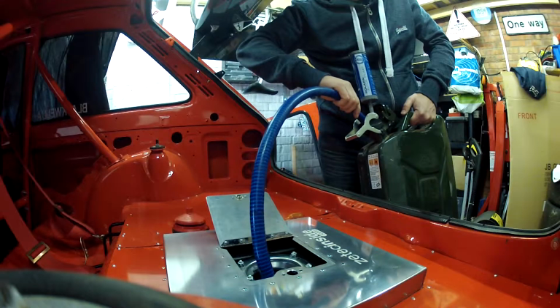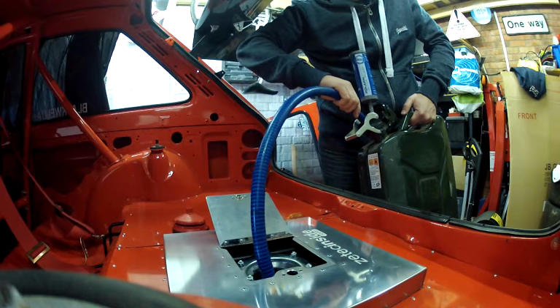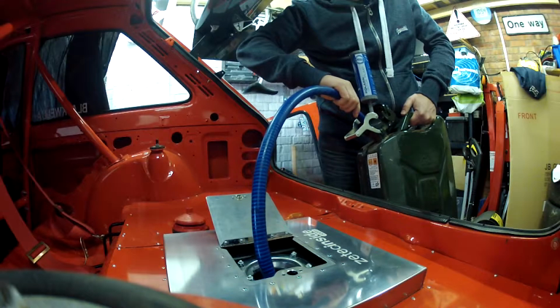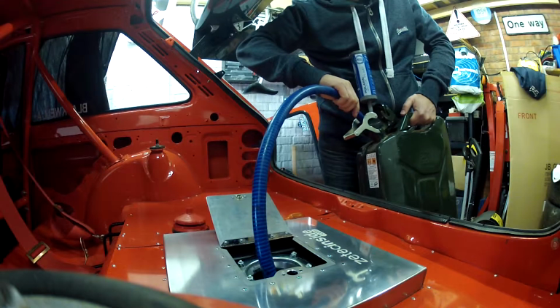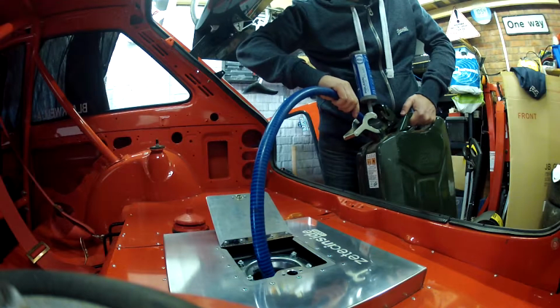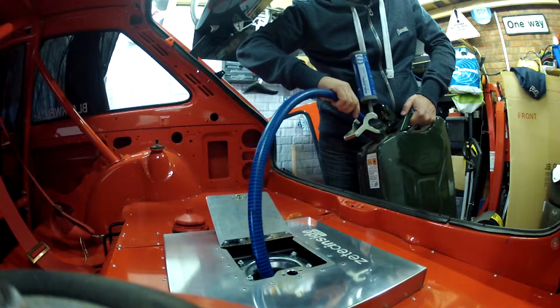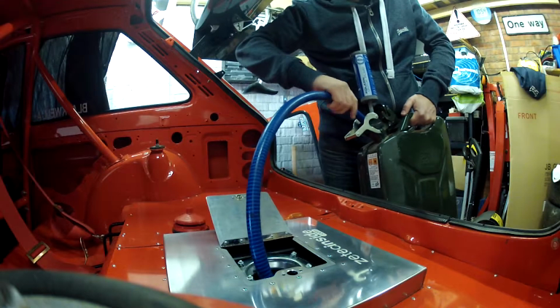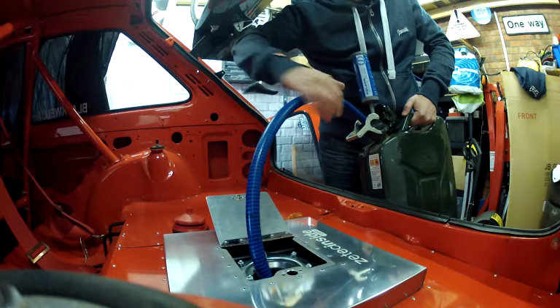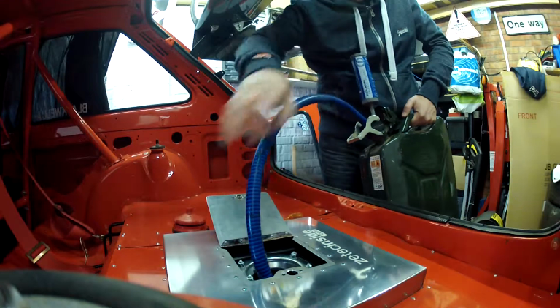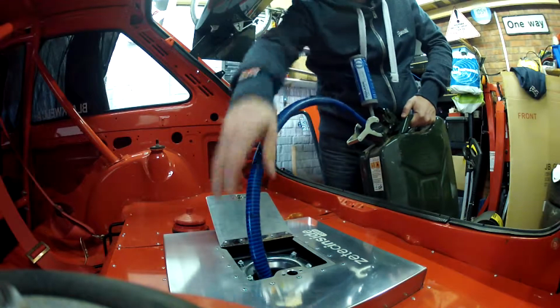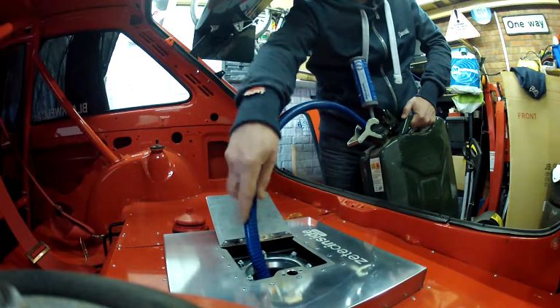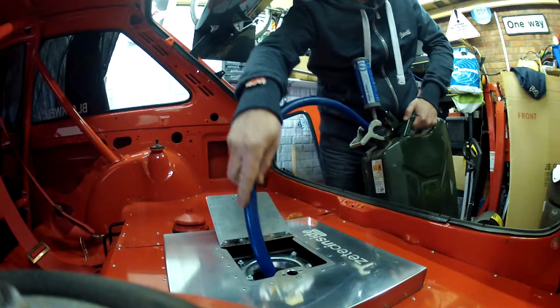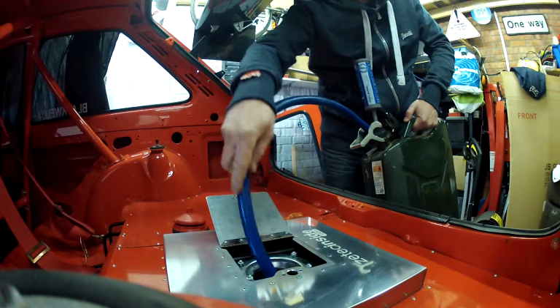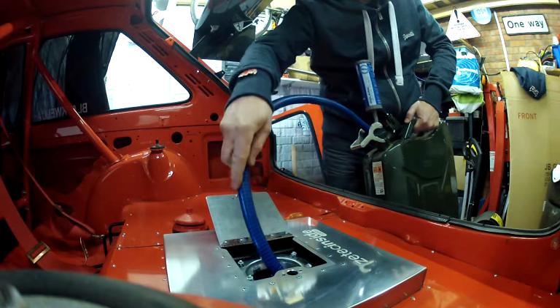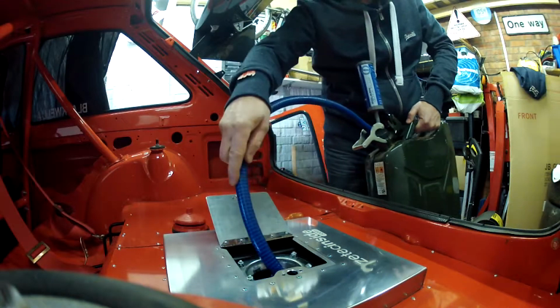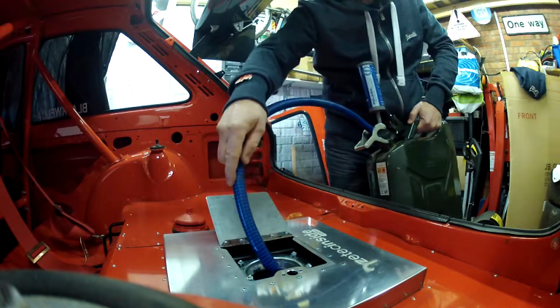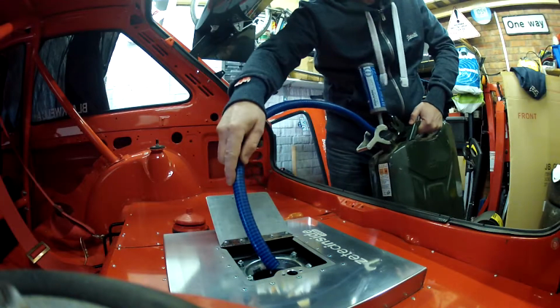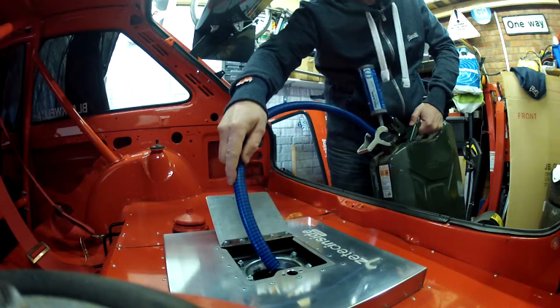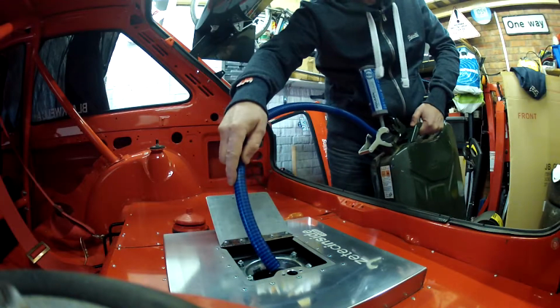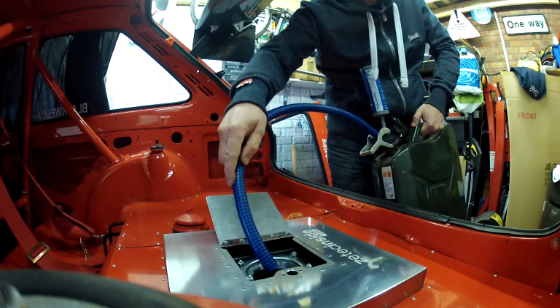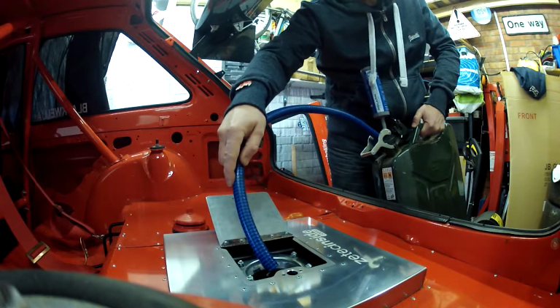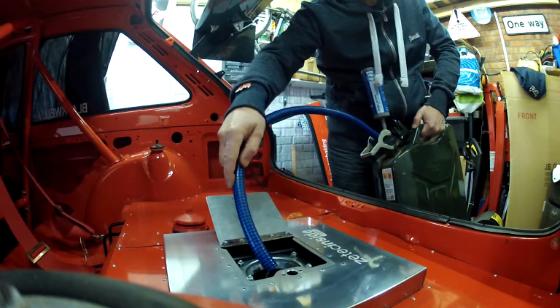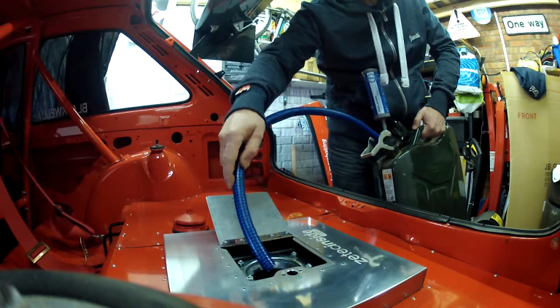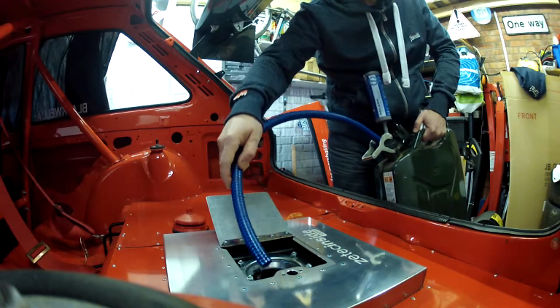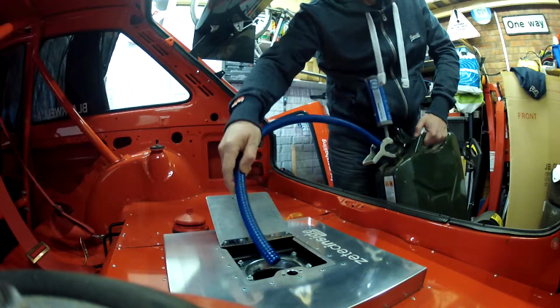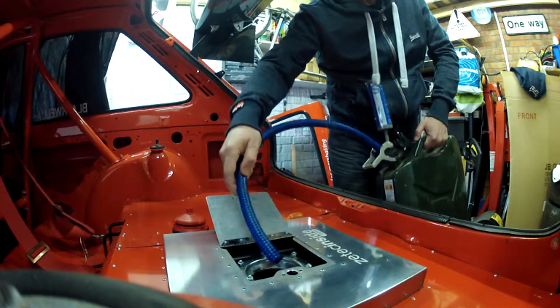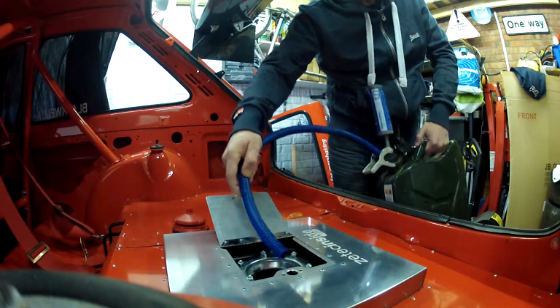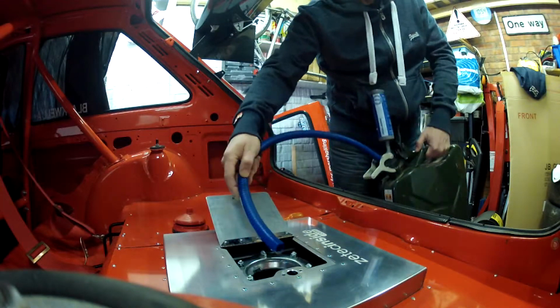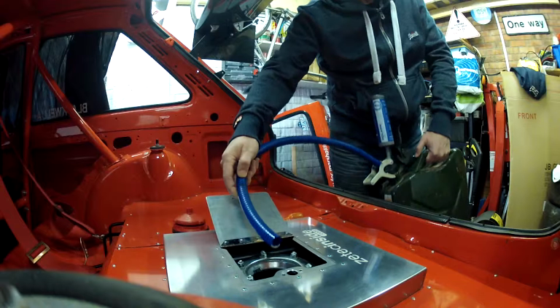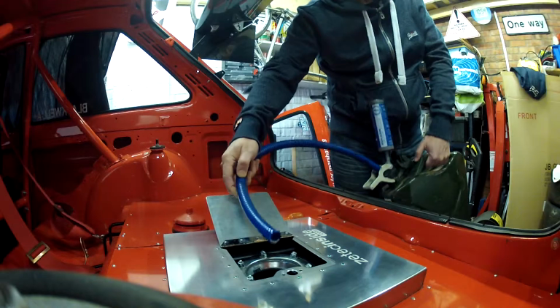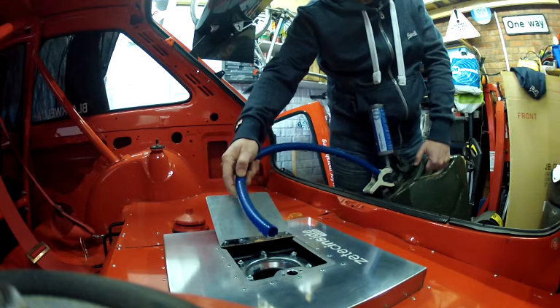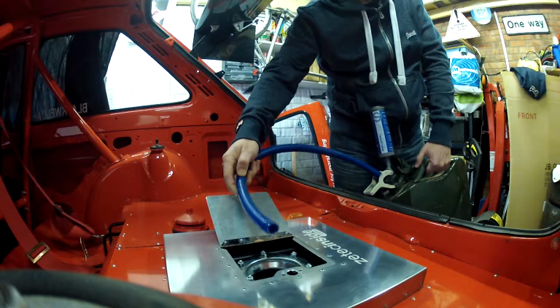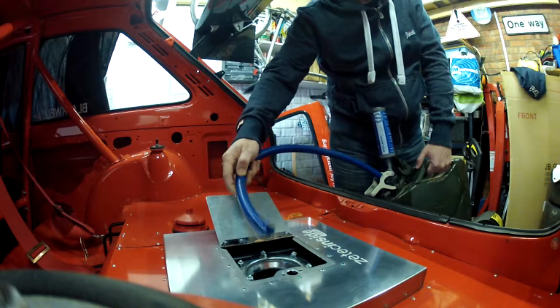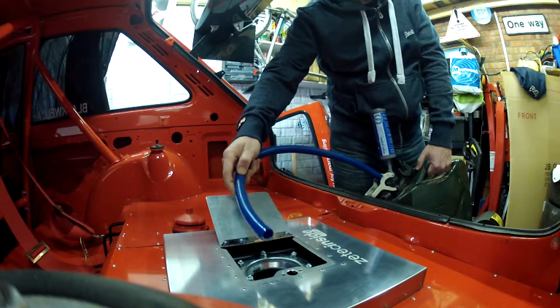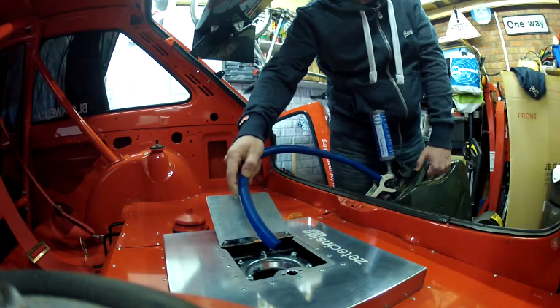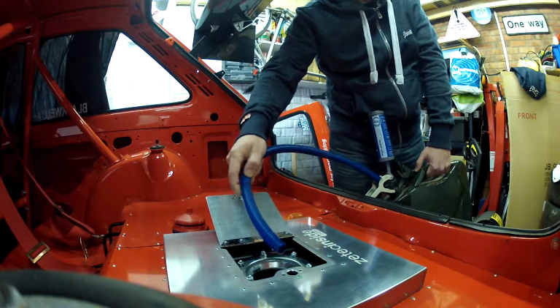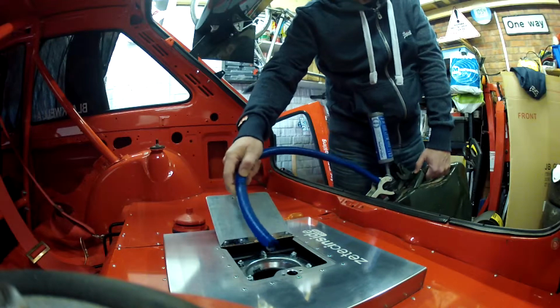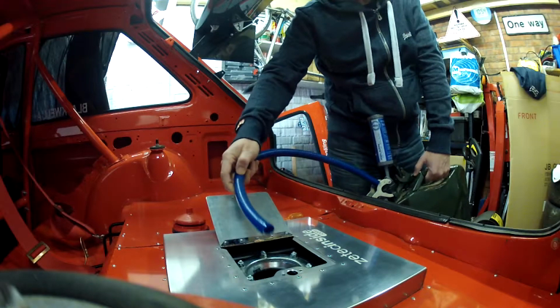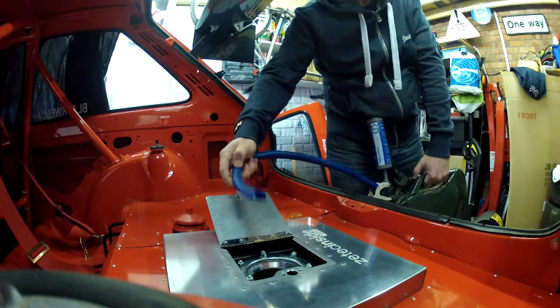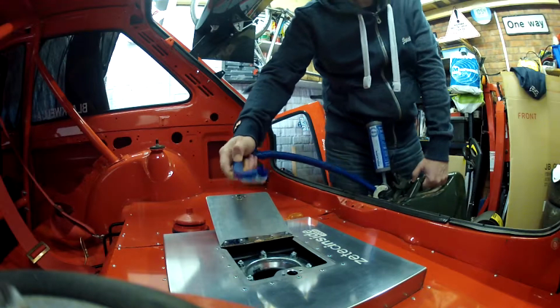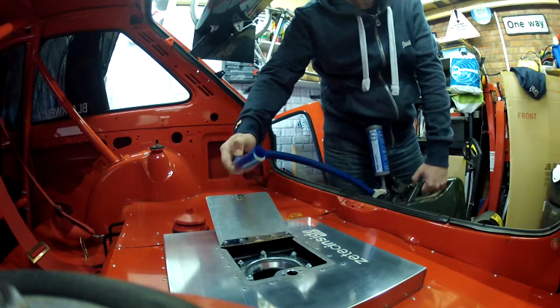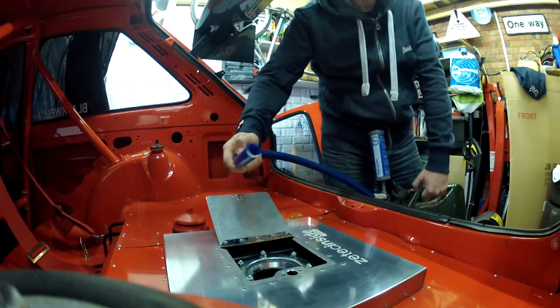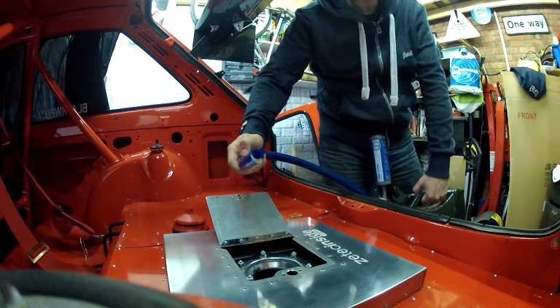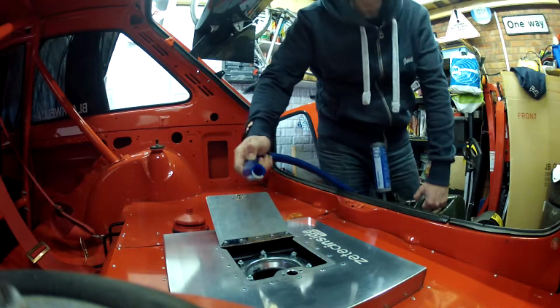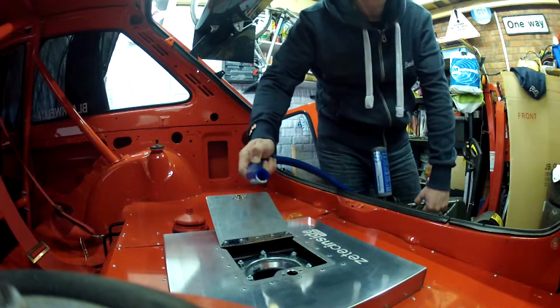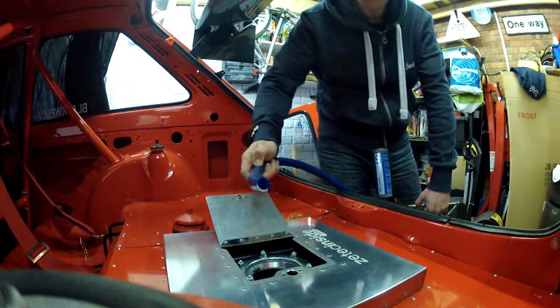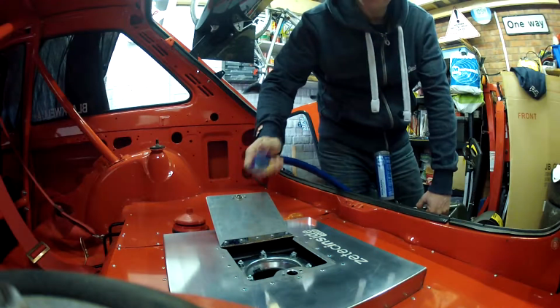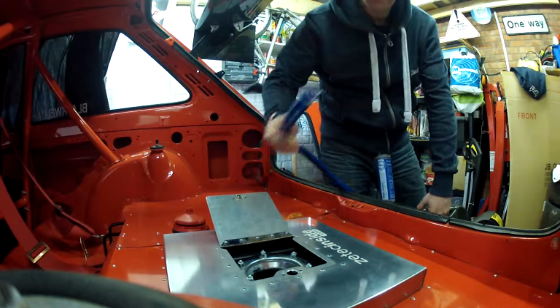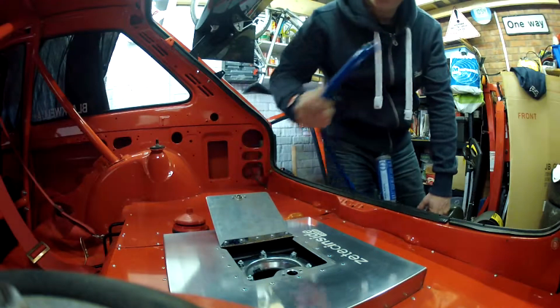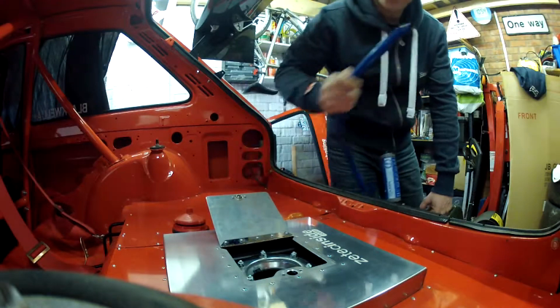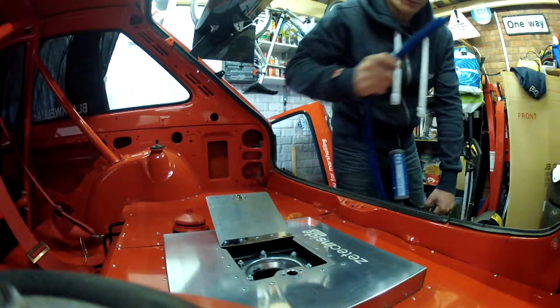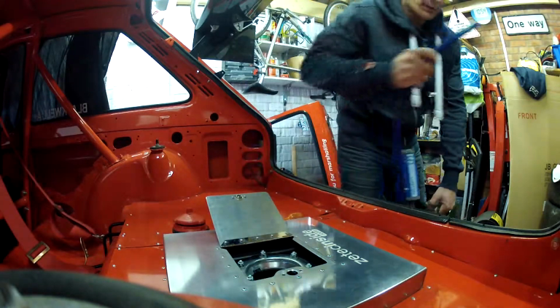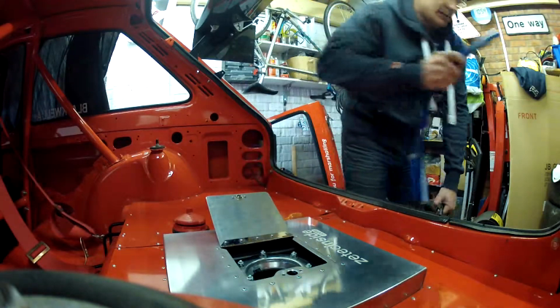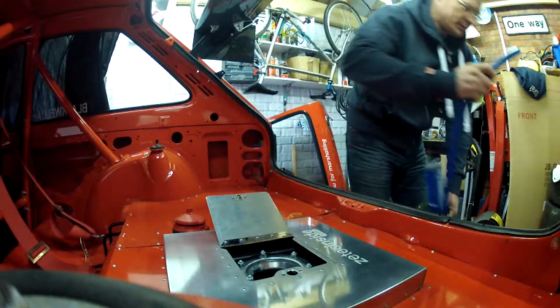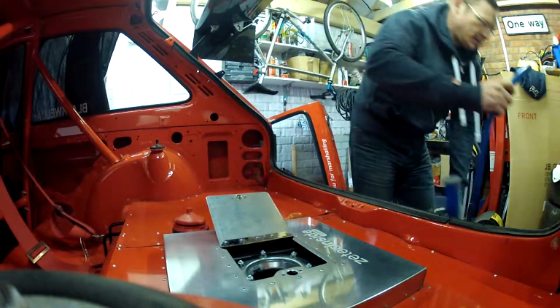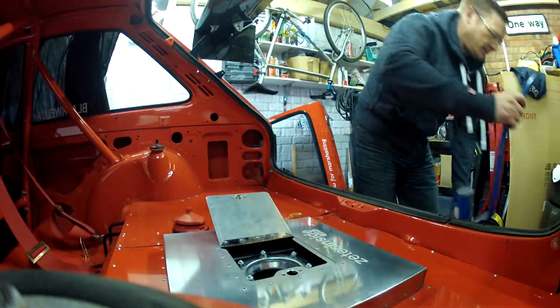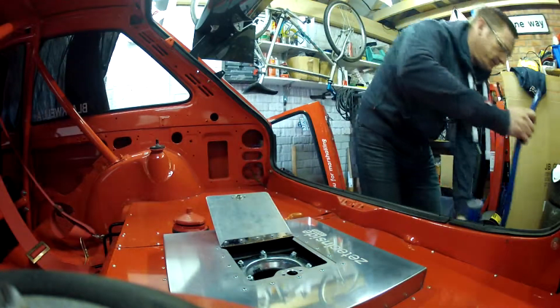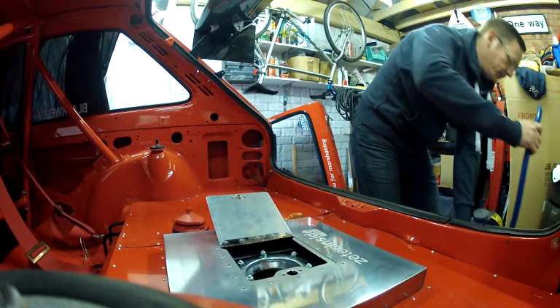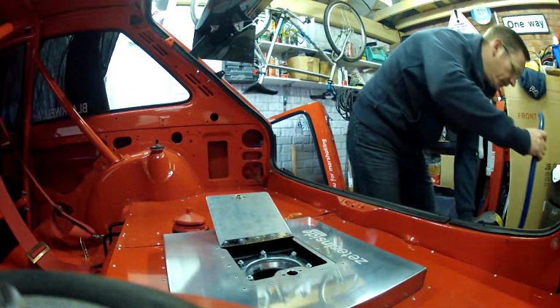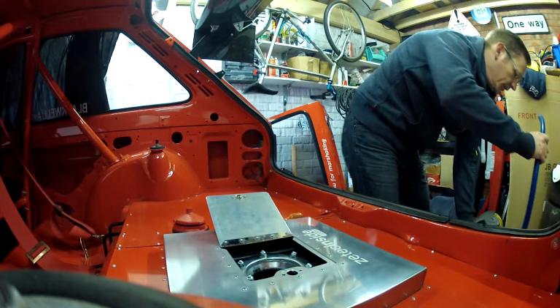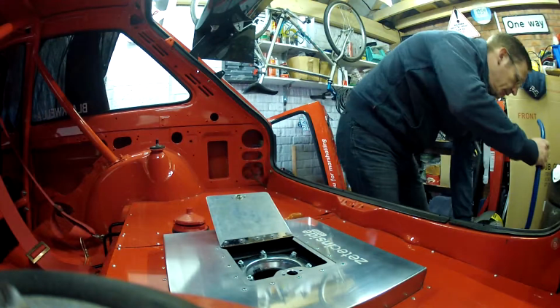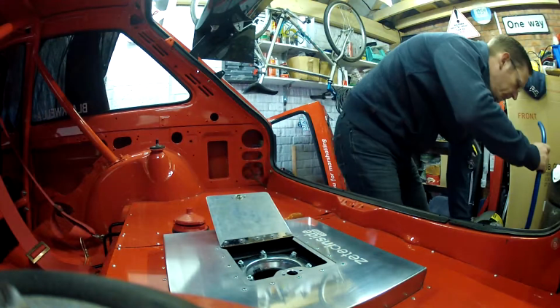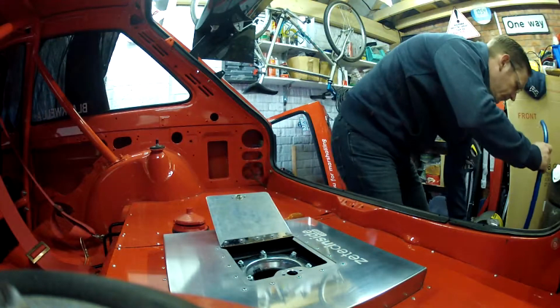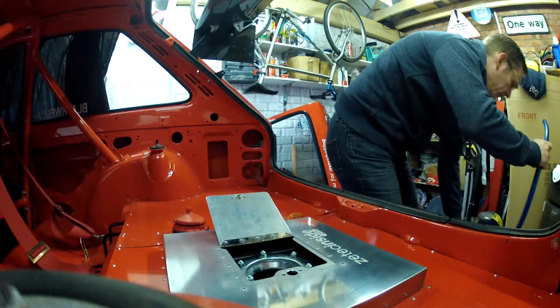If you press that button it releases the pressure, stops the siphoning, and that's it — job done.